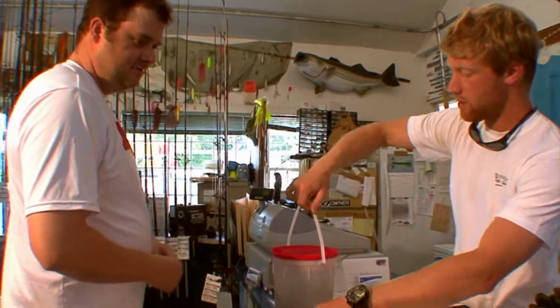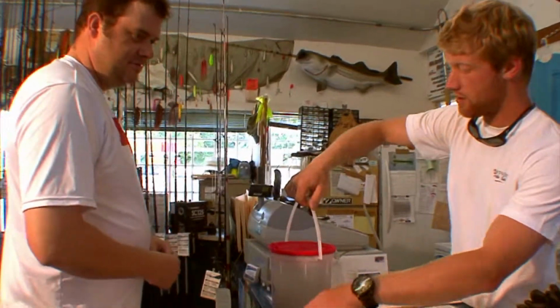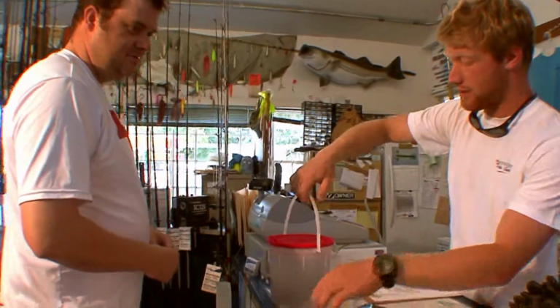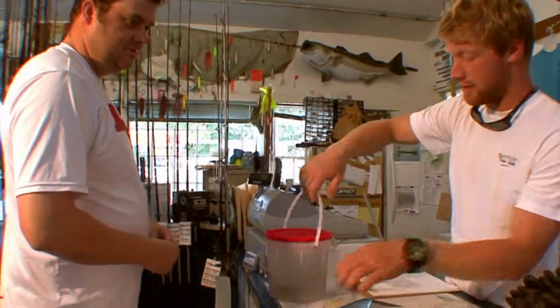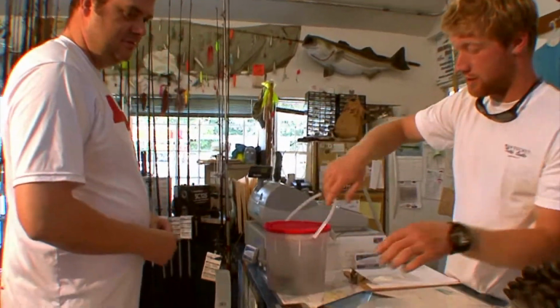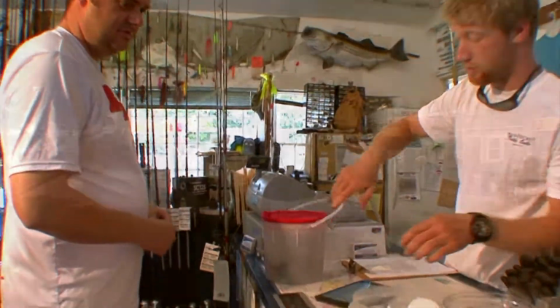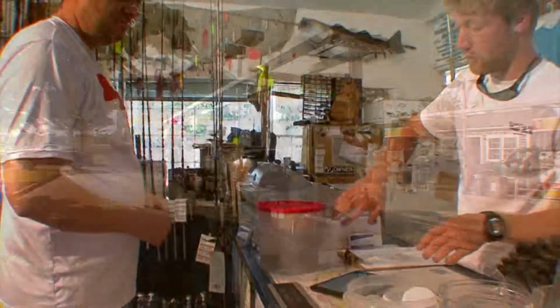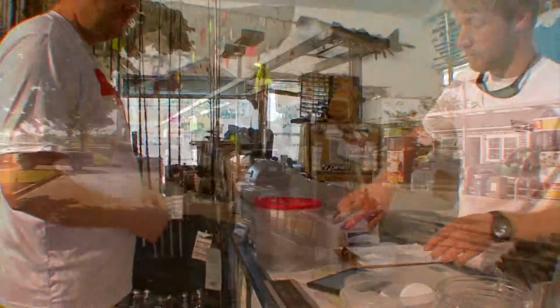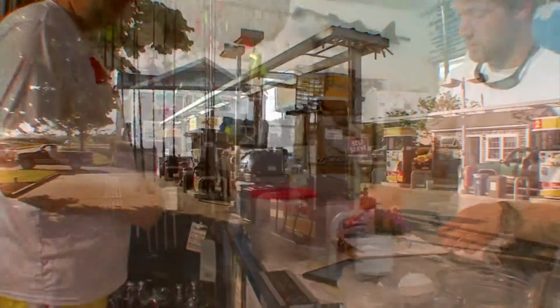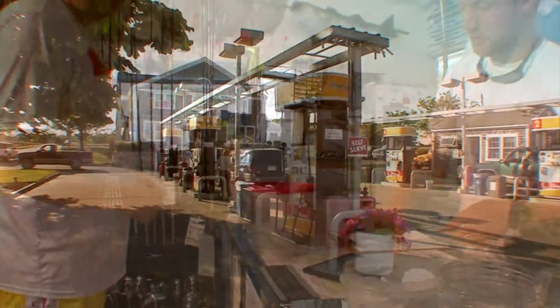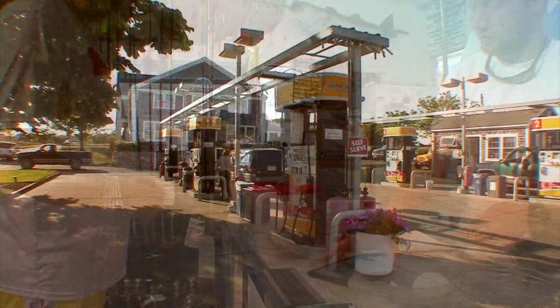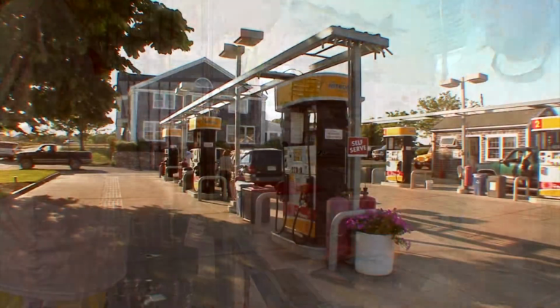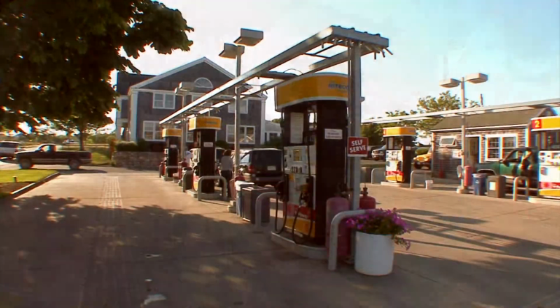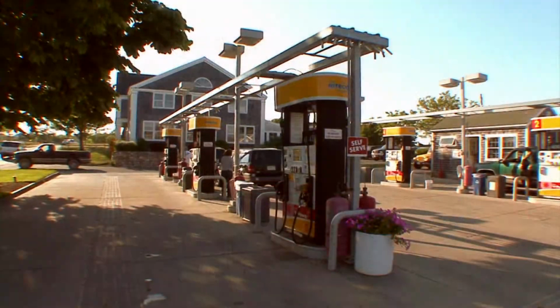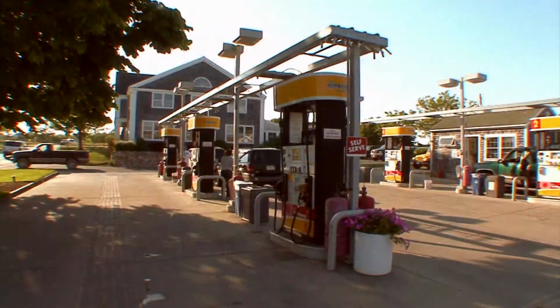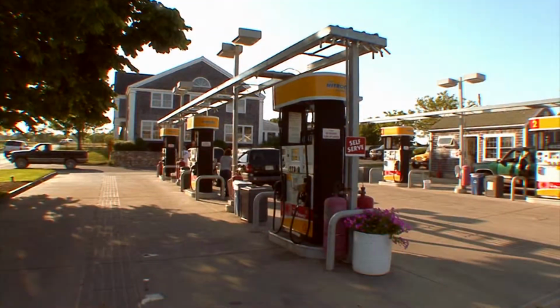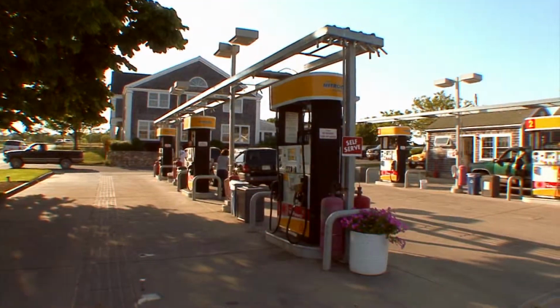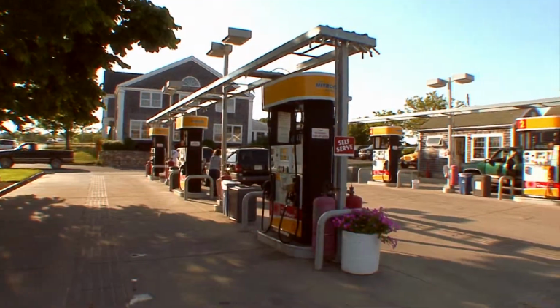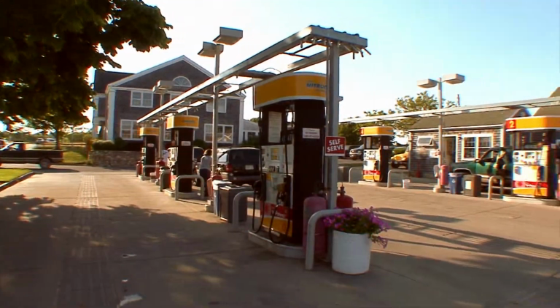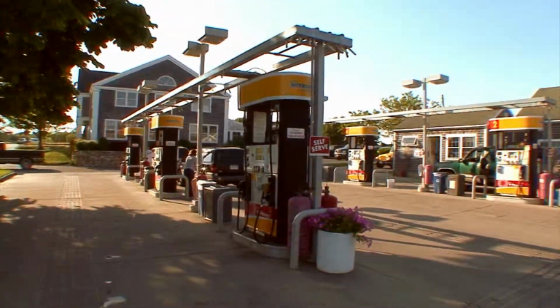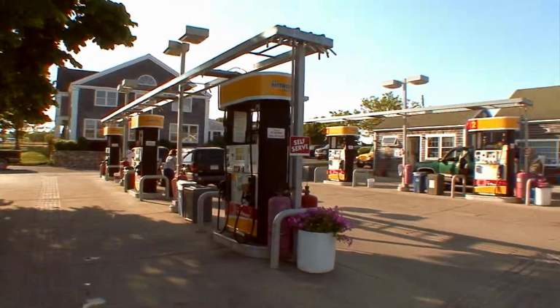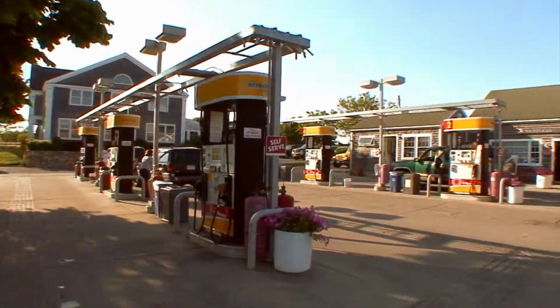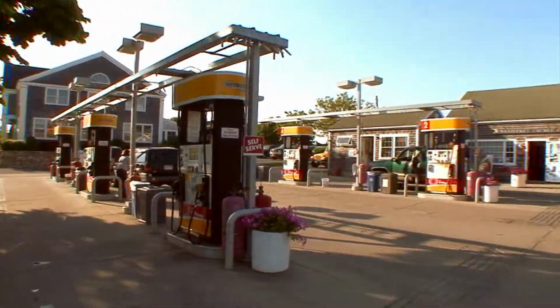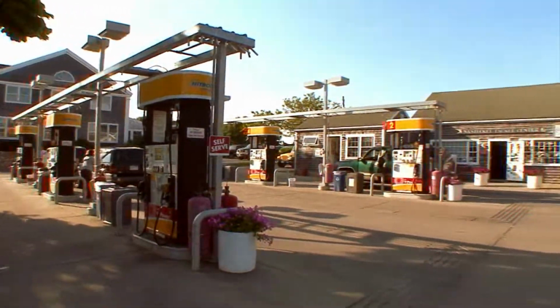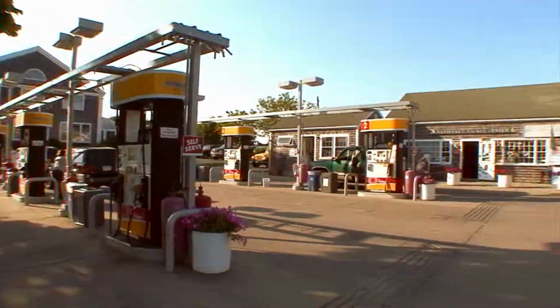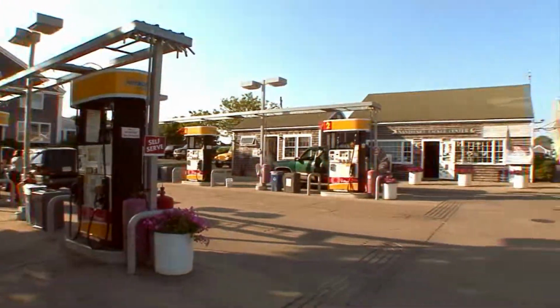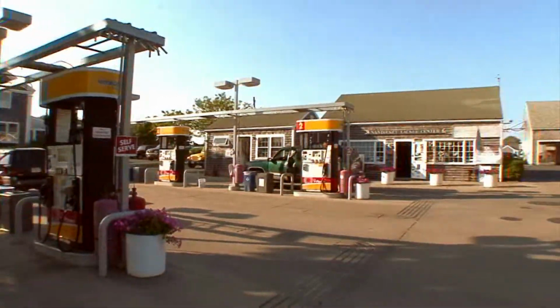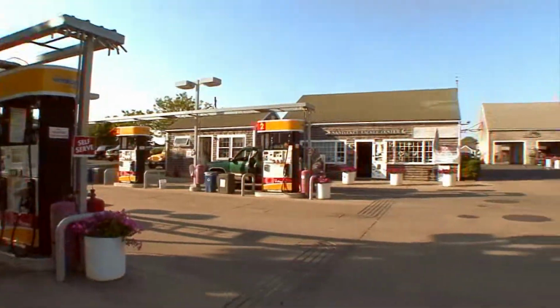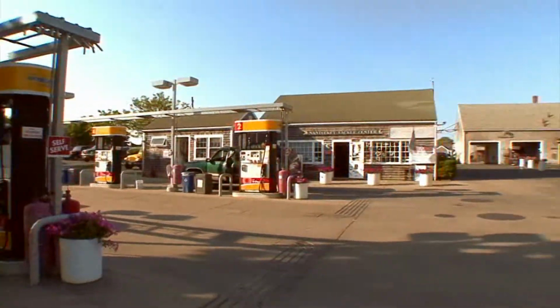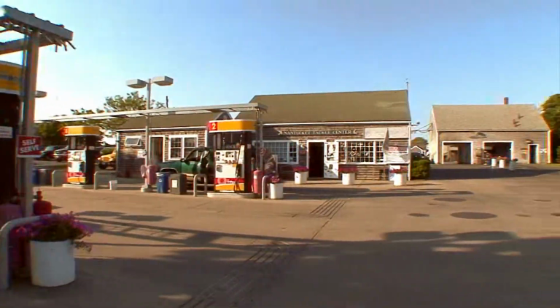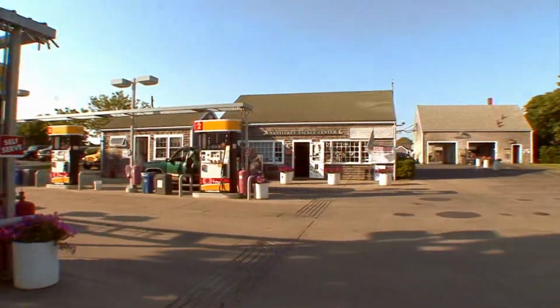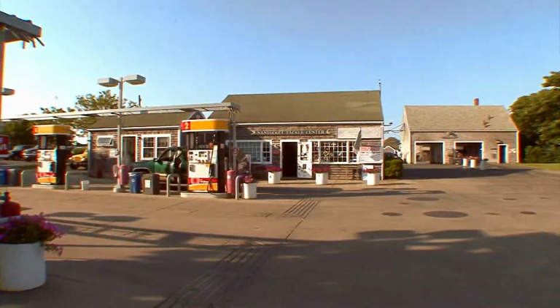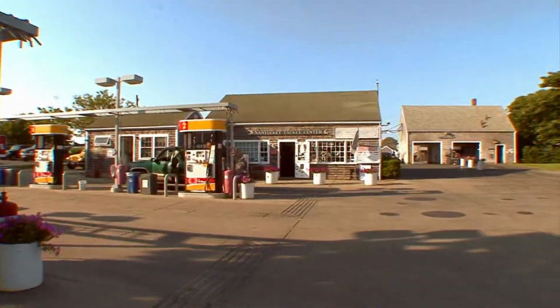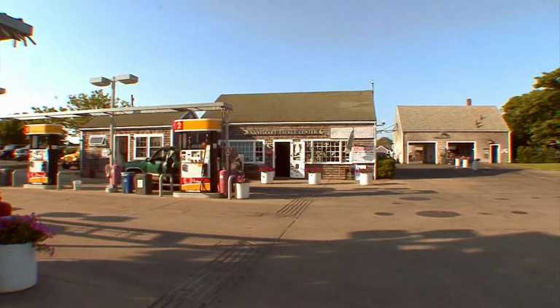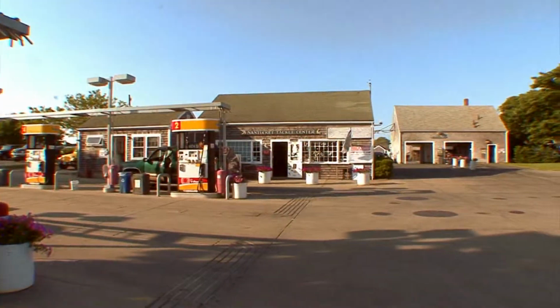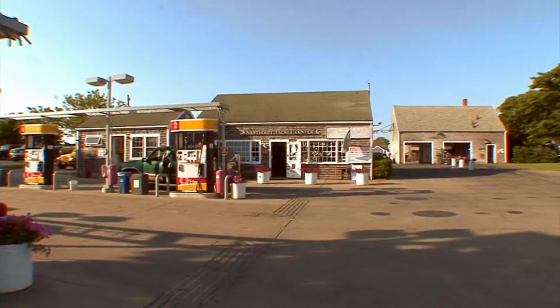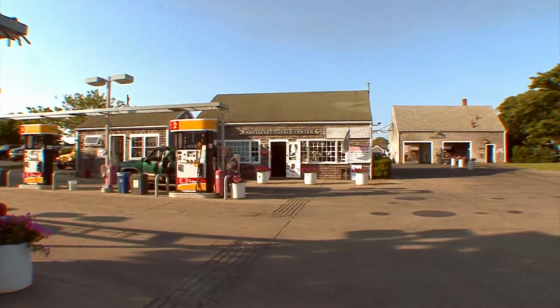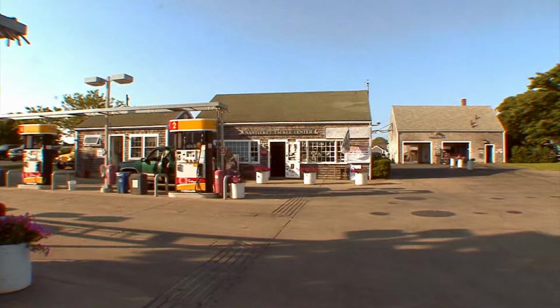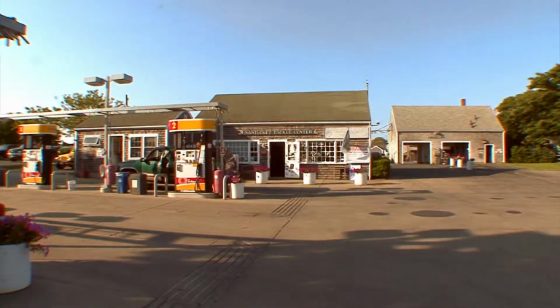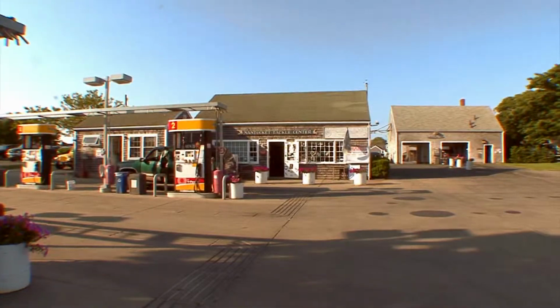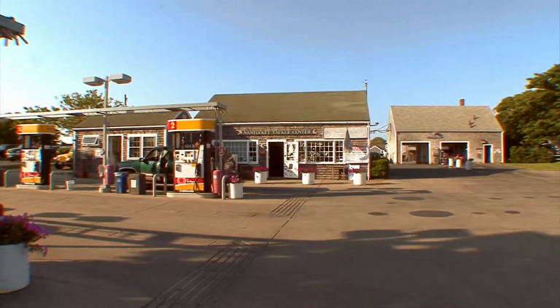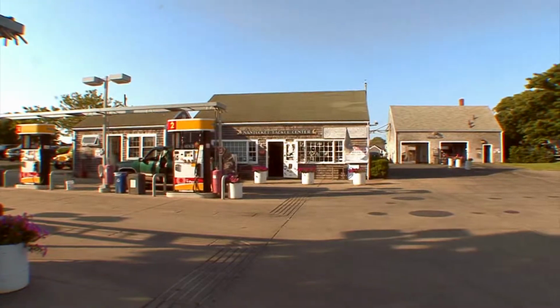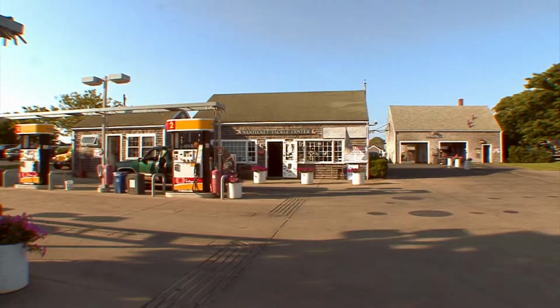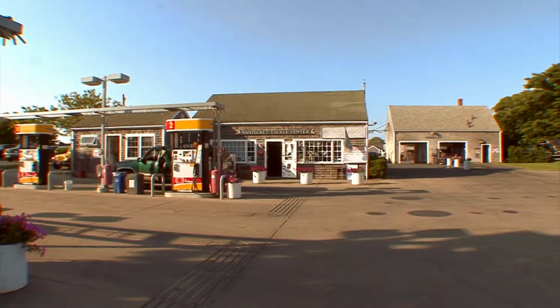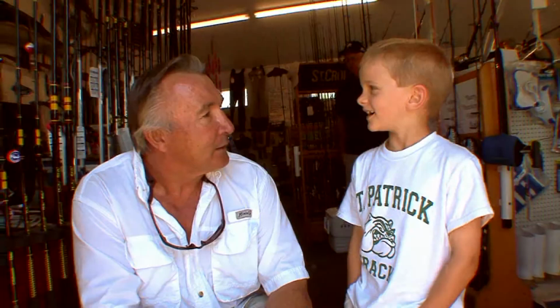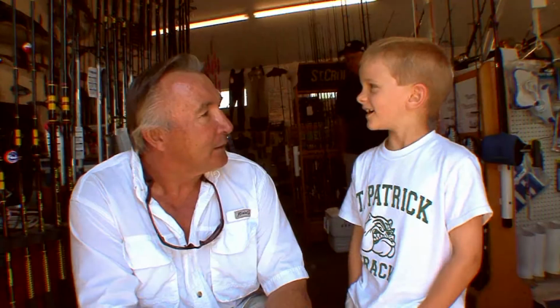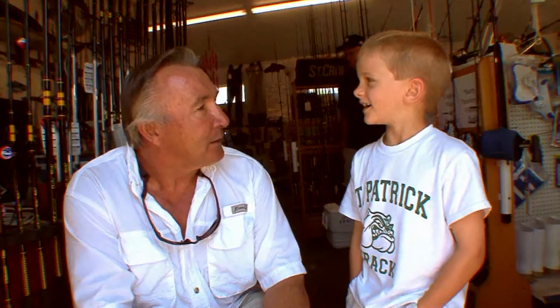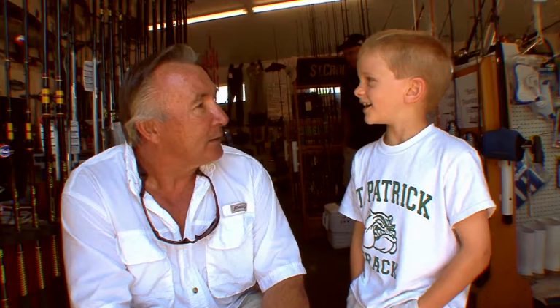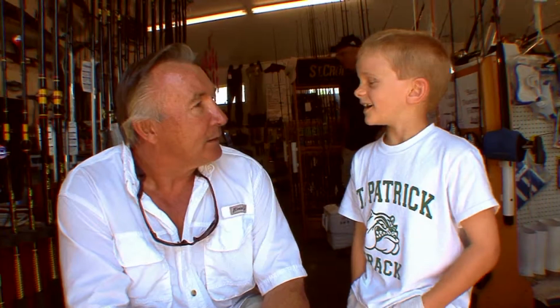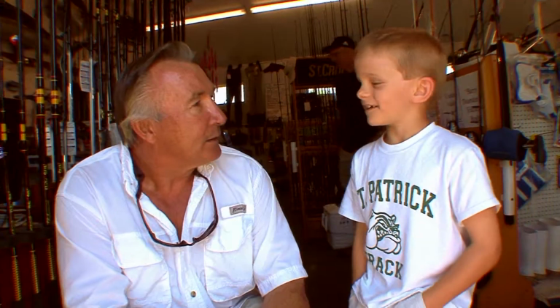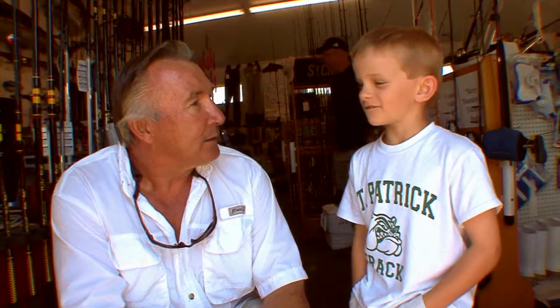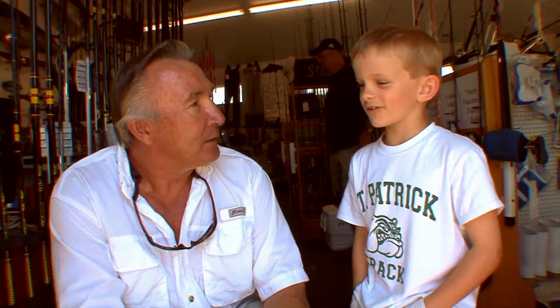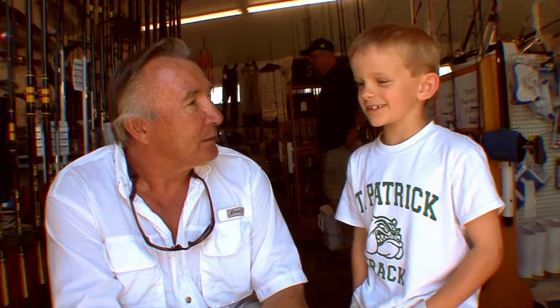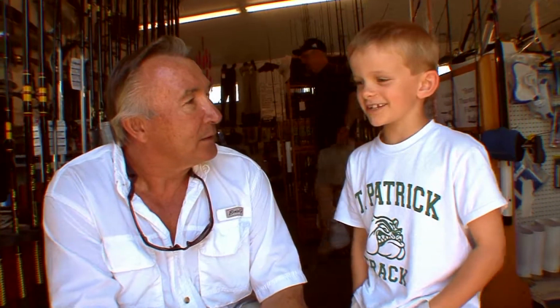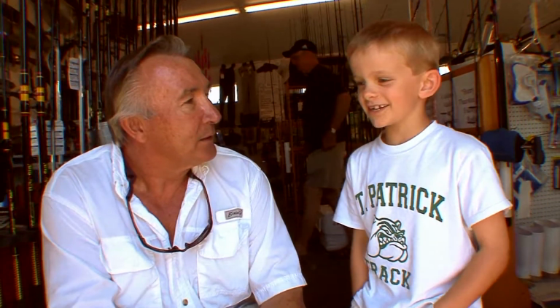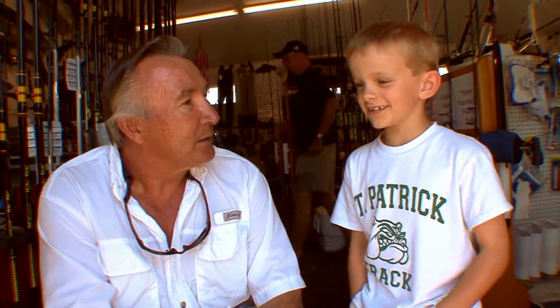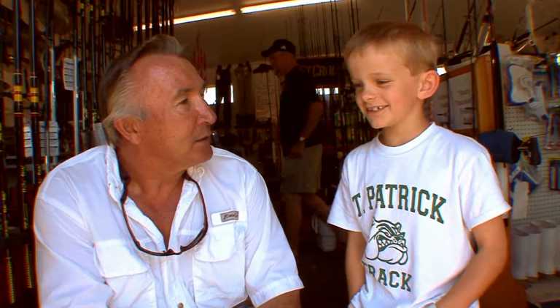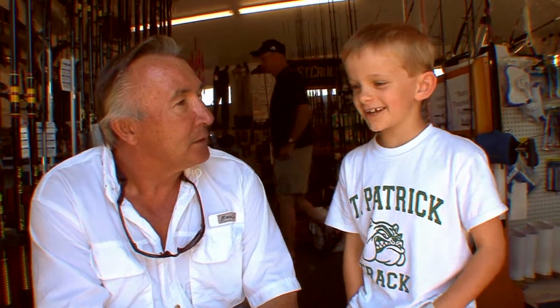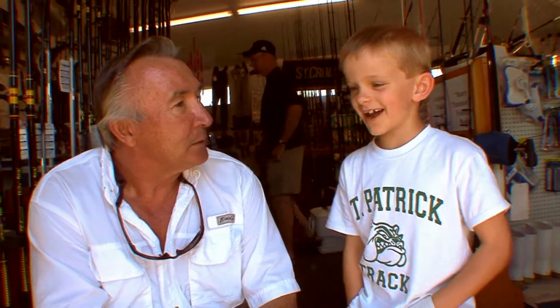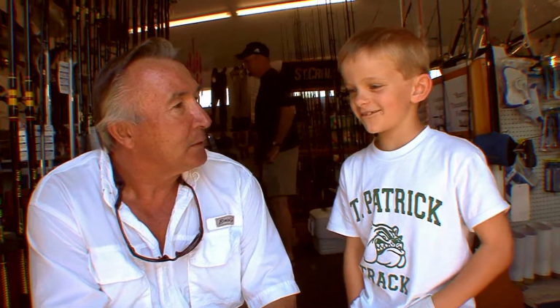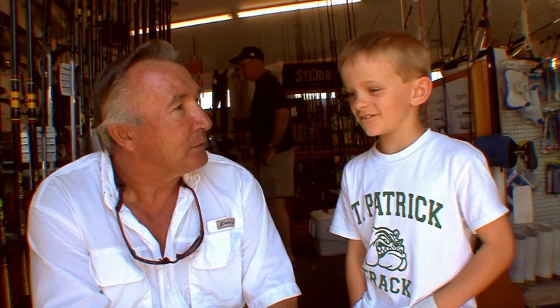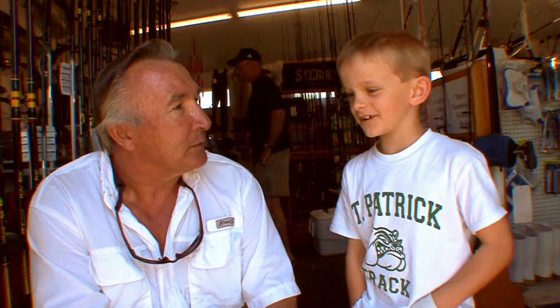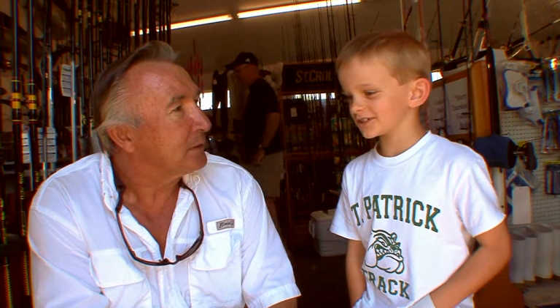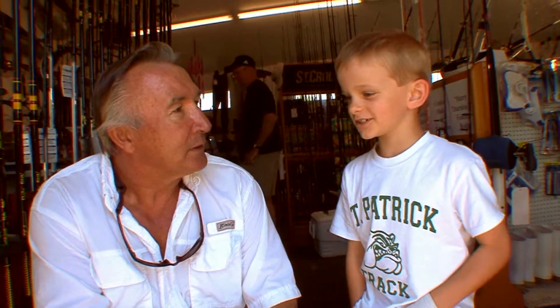Come on by! We're next to Mid Island Gas on Sparks Avenue, with lots of parking and a very friendly, experienced staff.